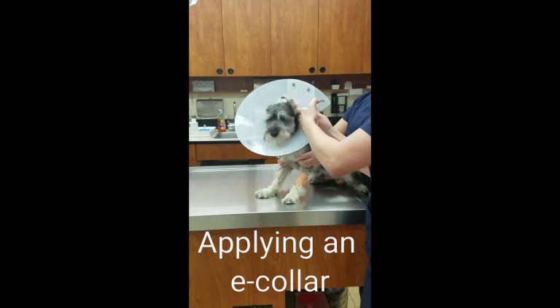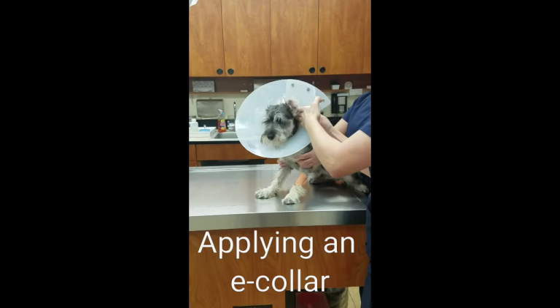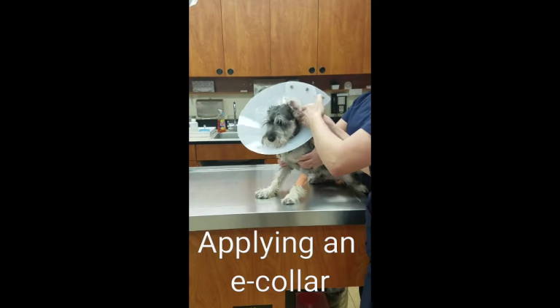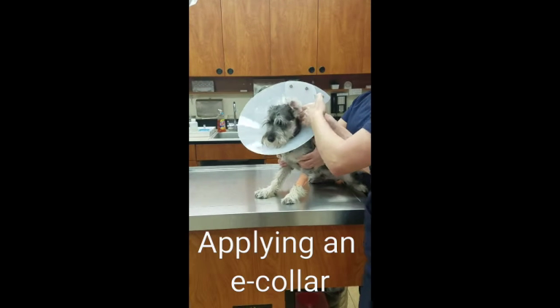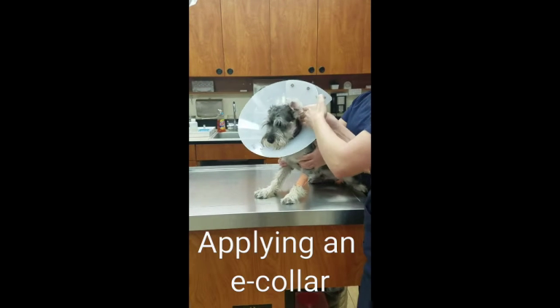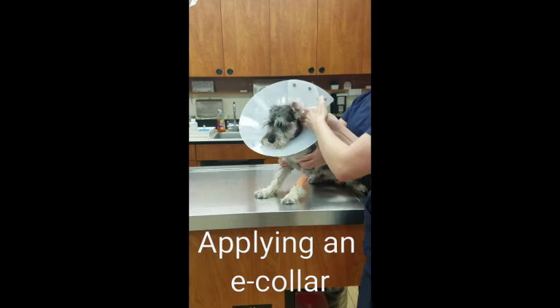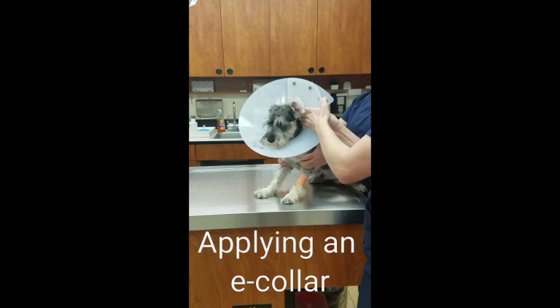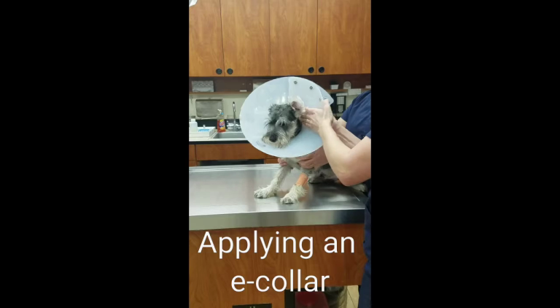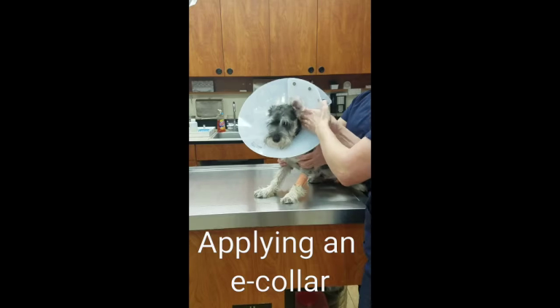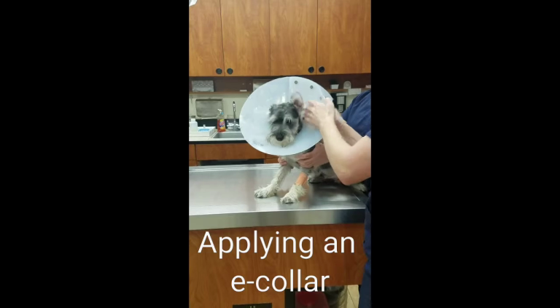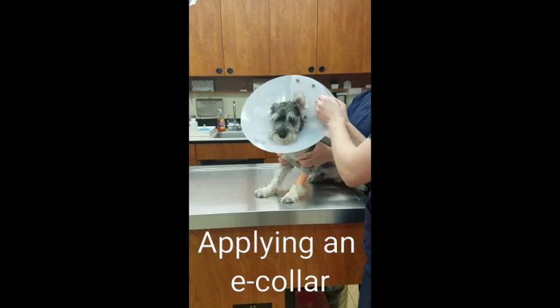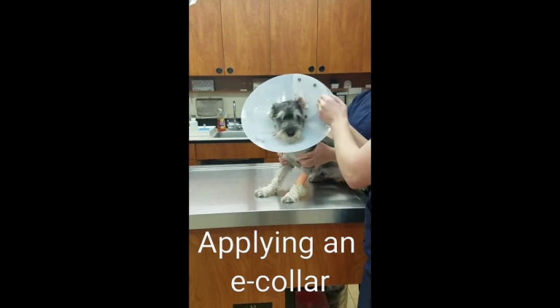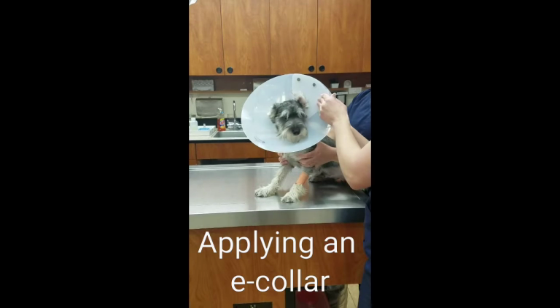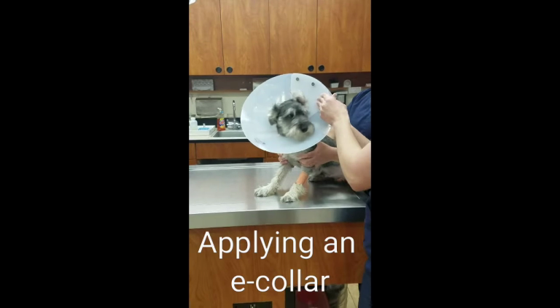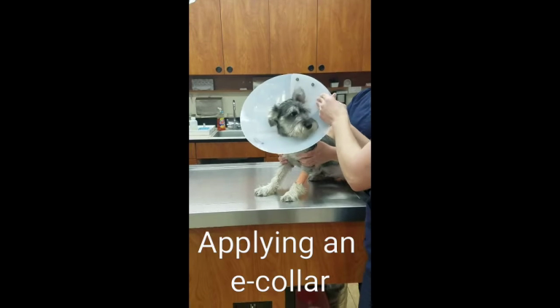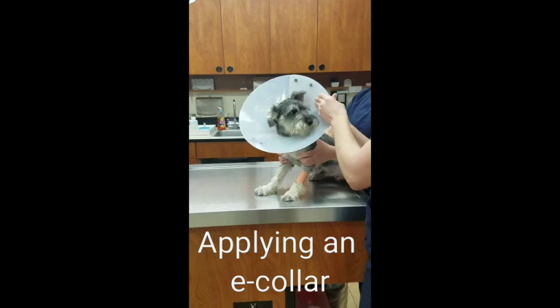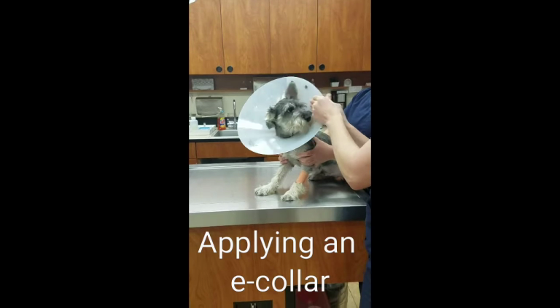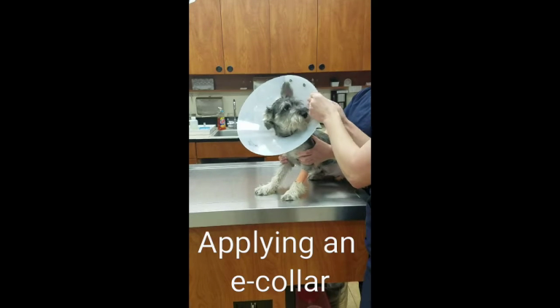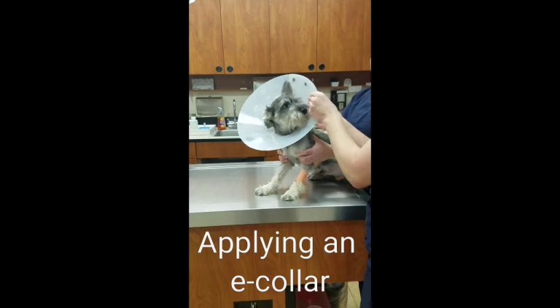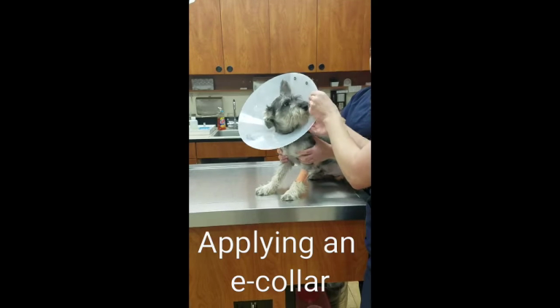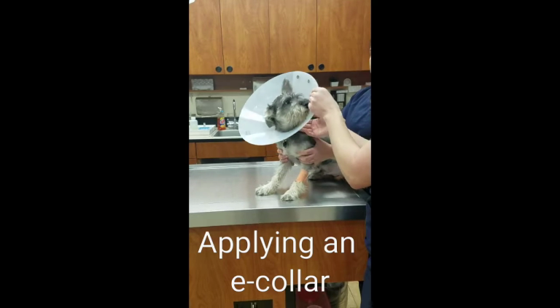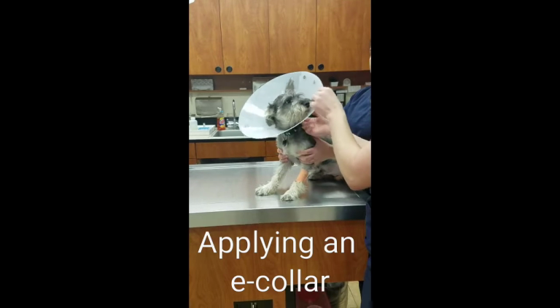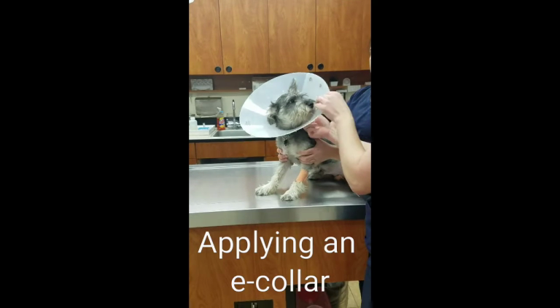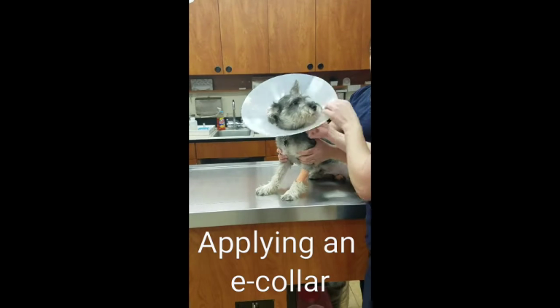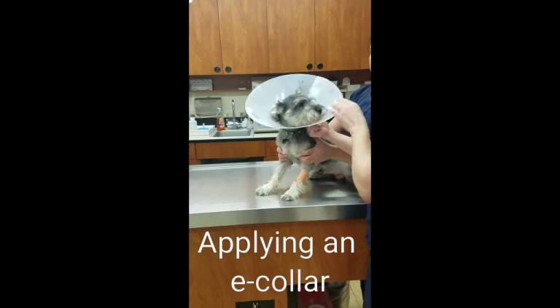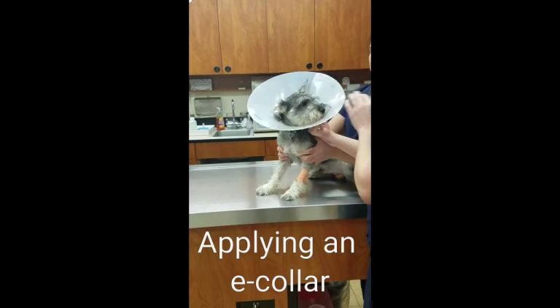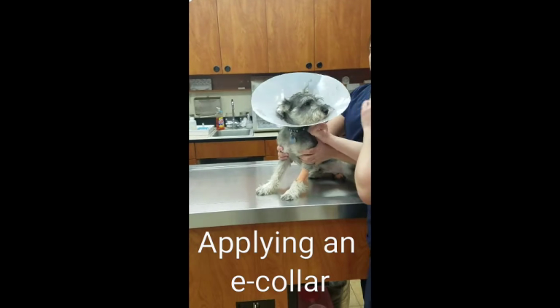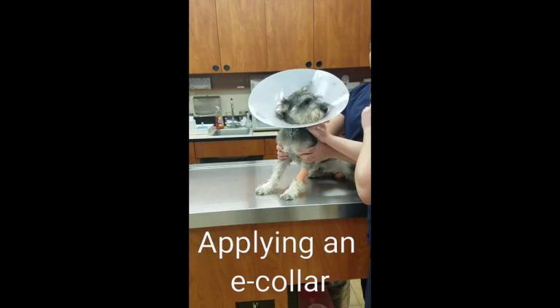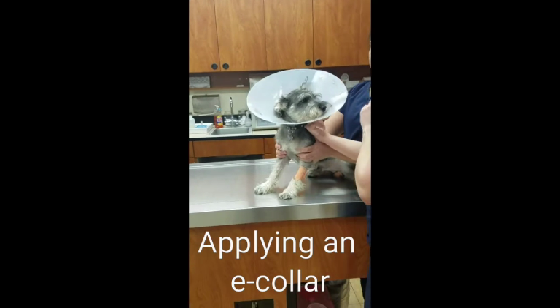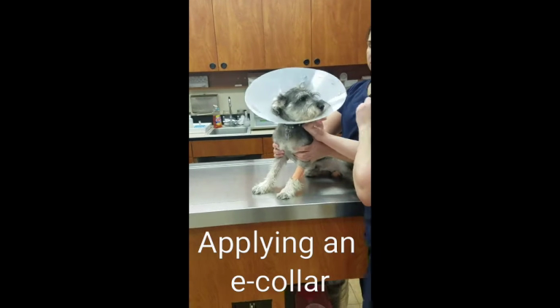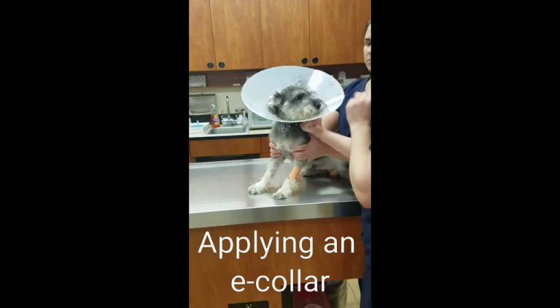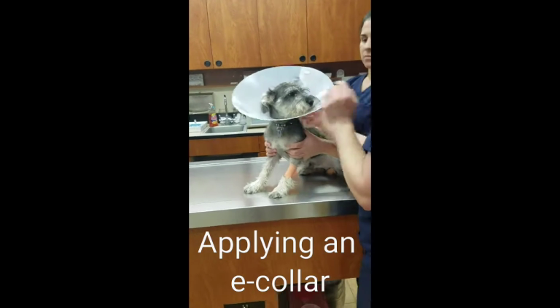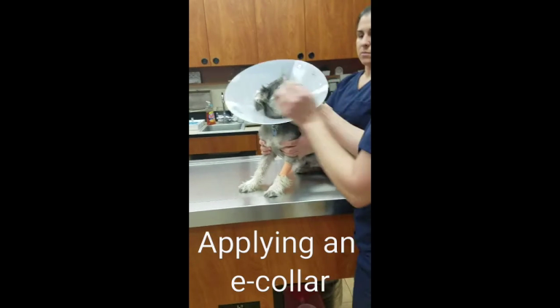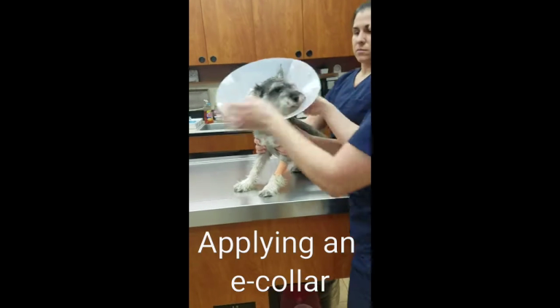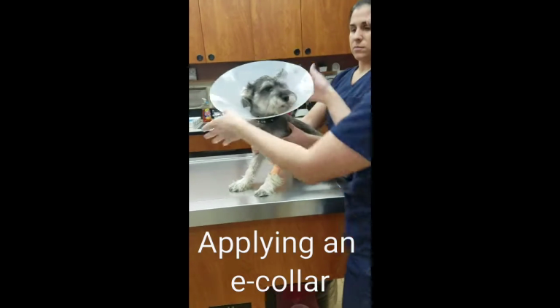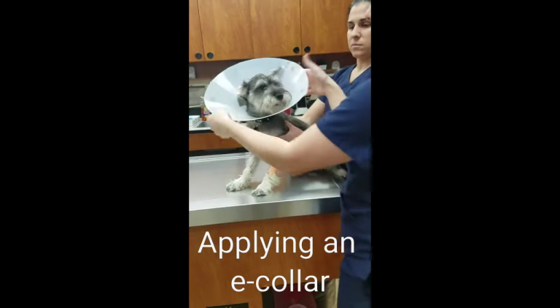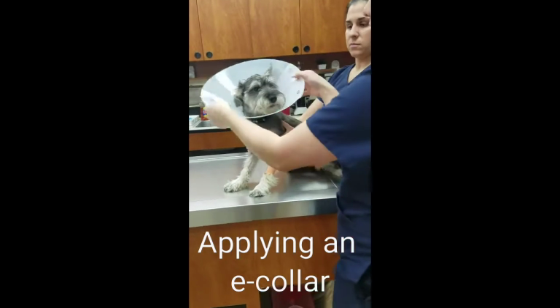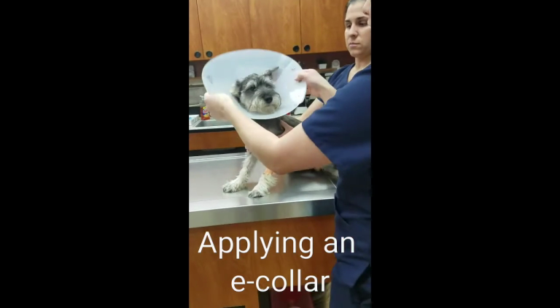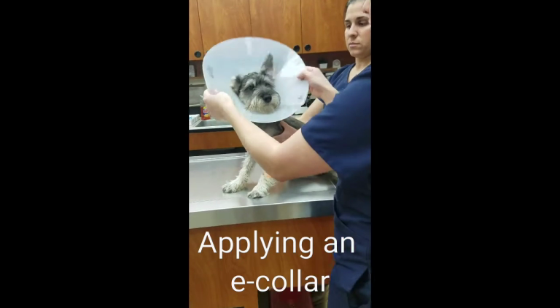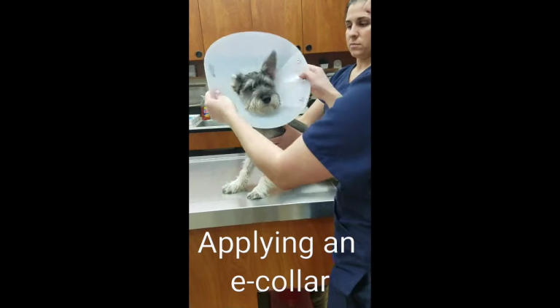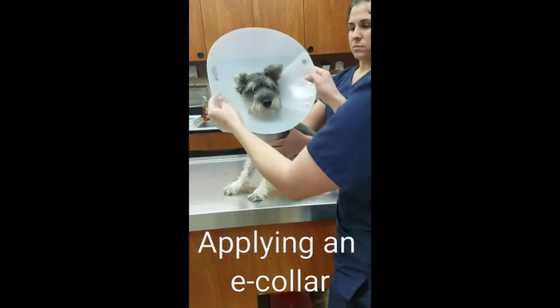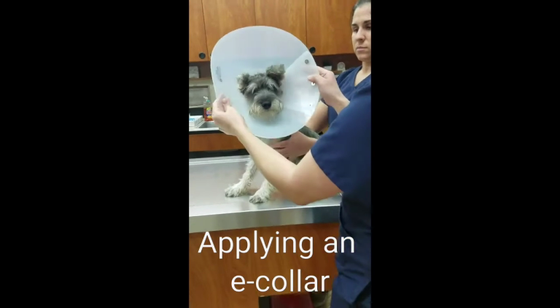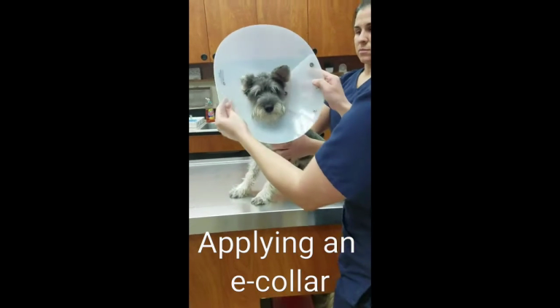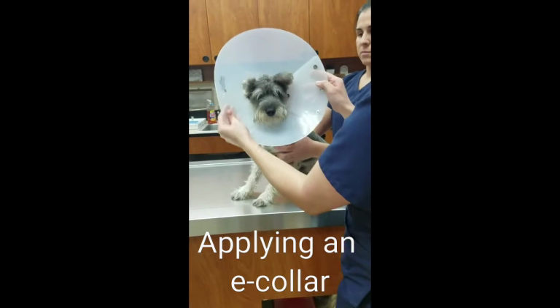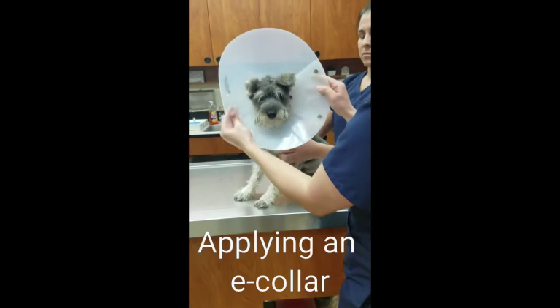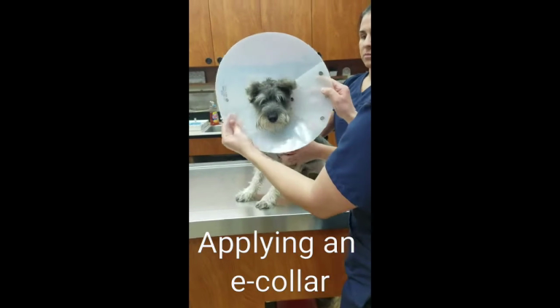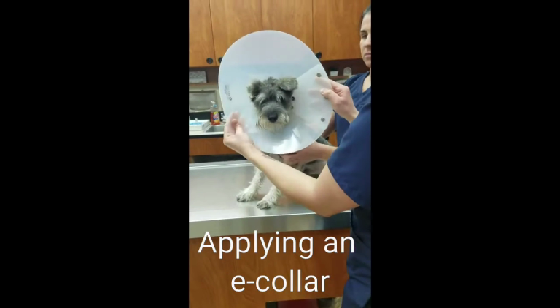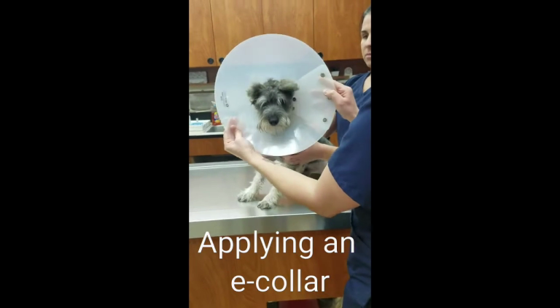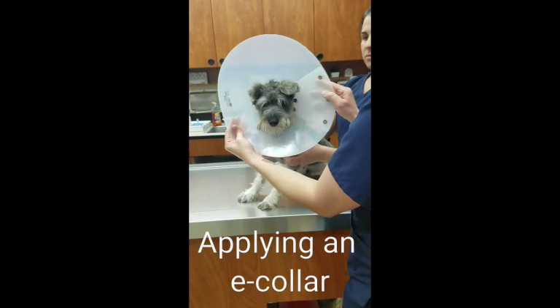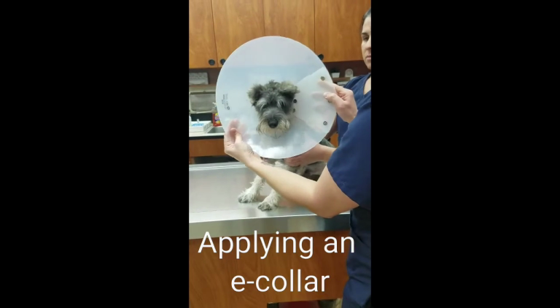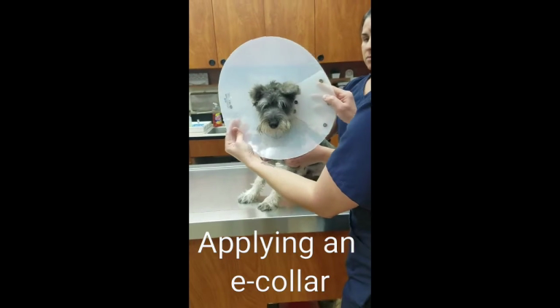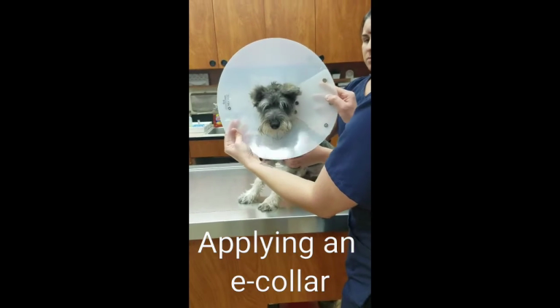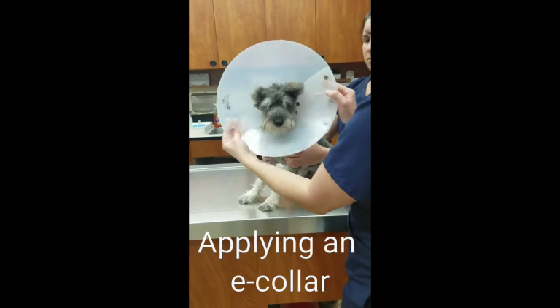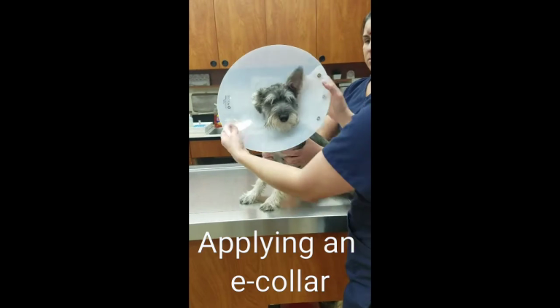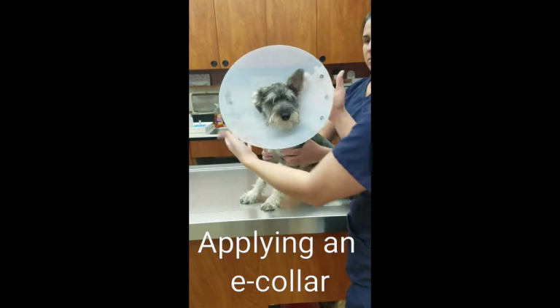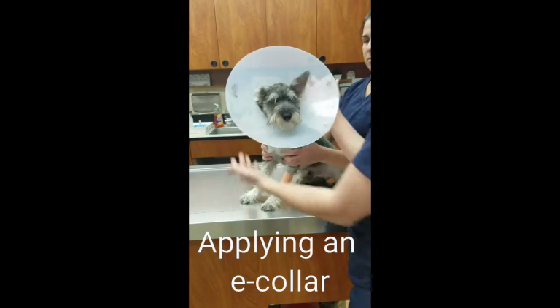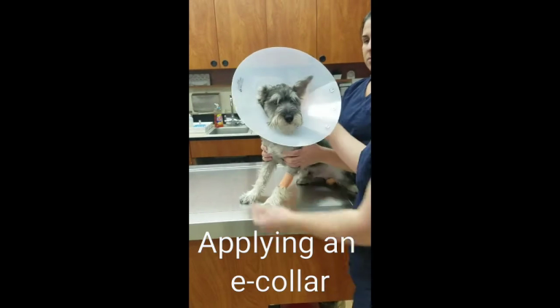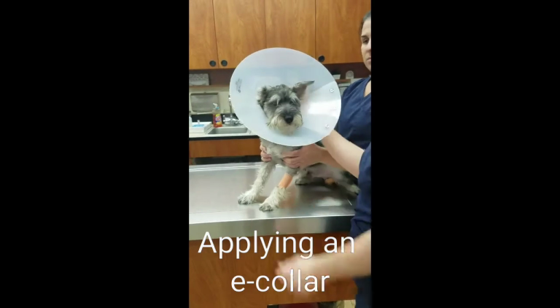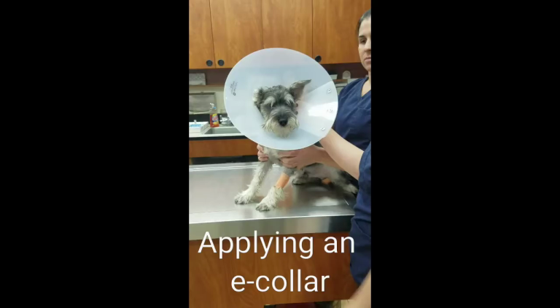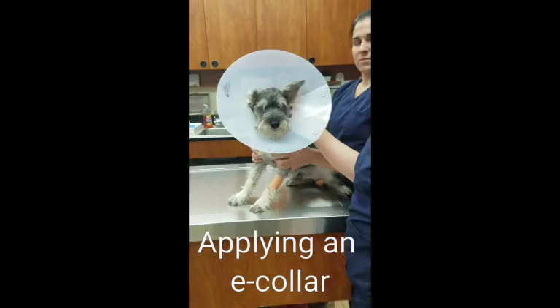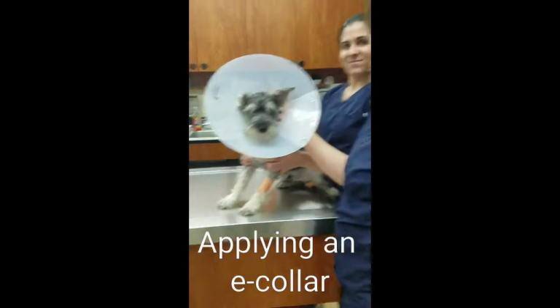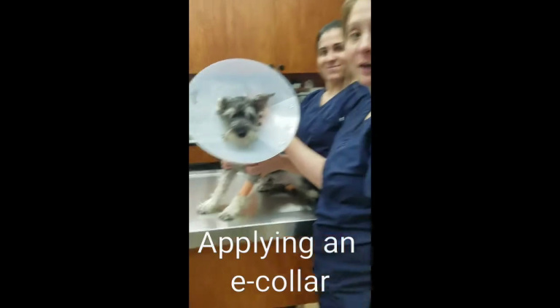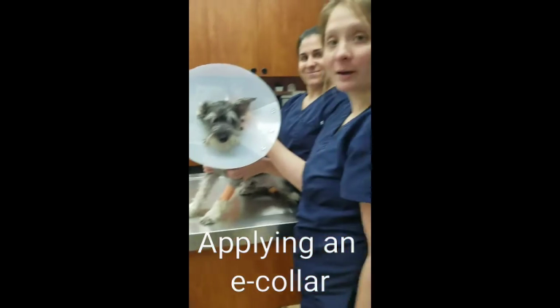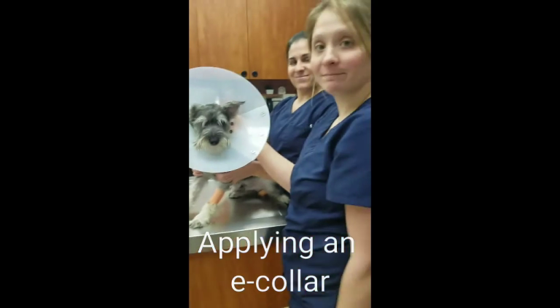We're going to put it on and just make sure it's not too tight, and also make sure it can't slip over his head. And there you go.